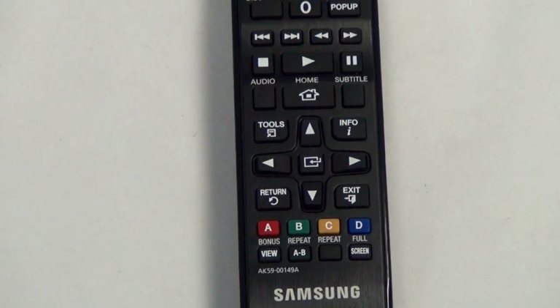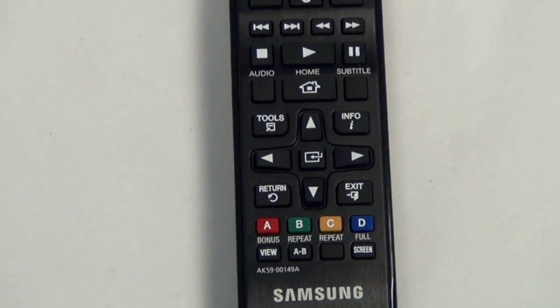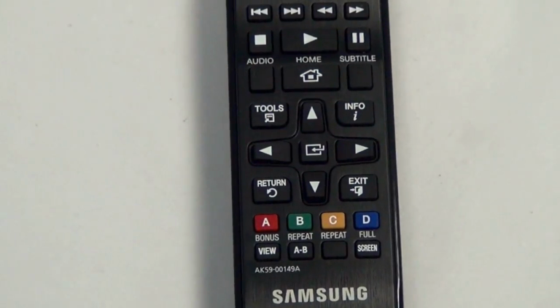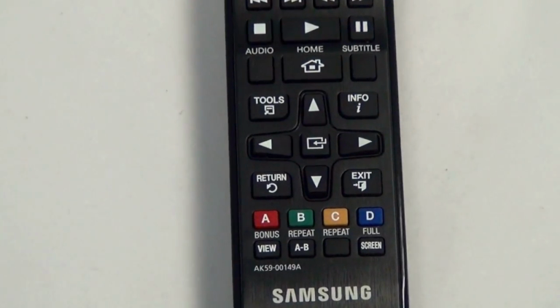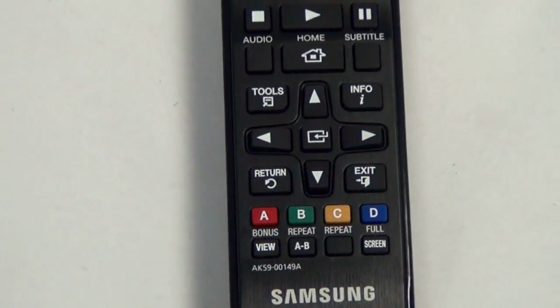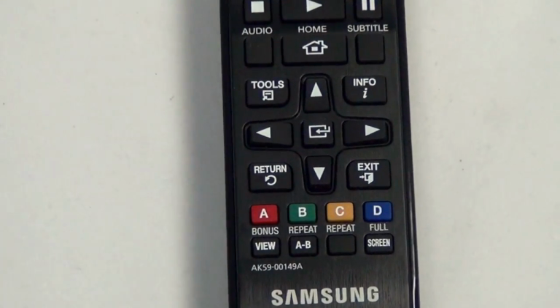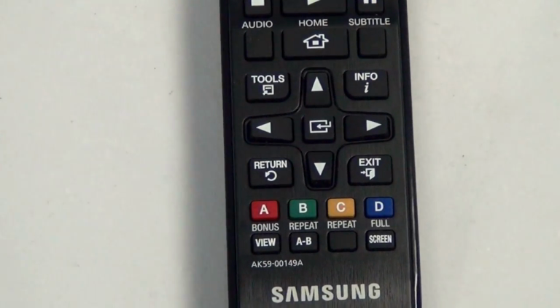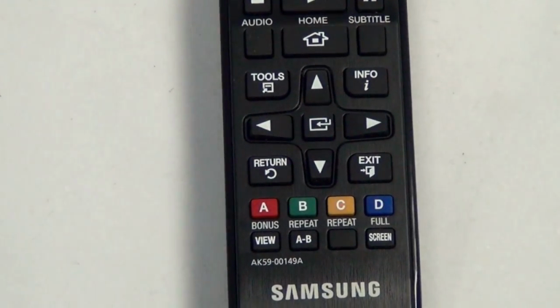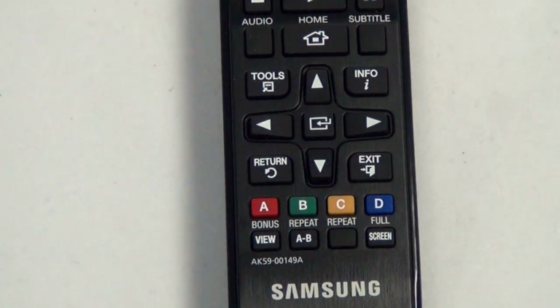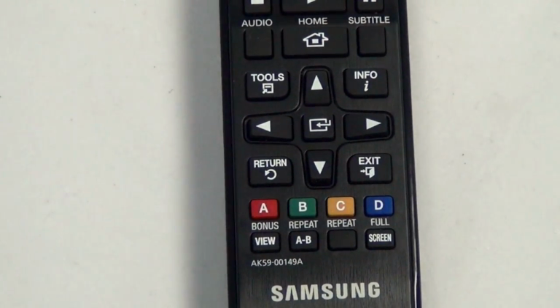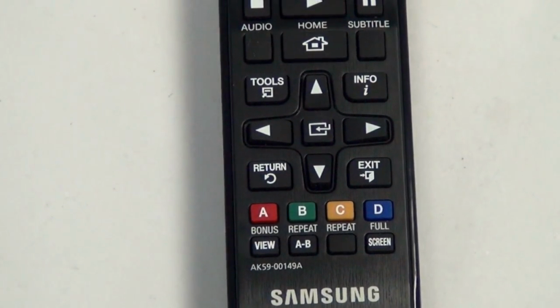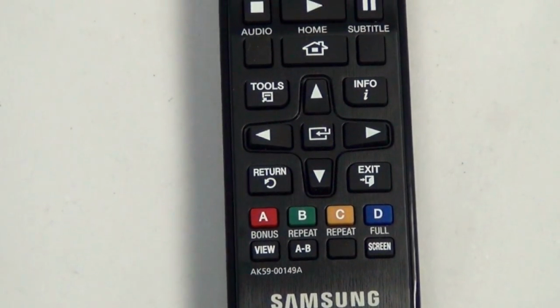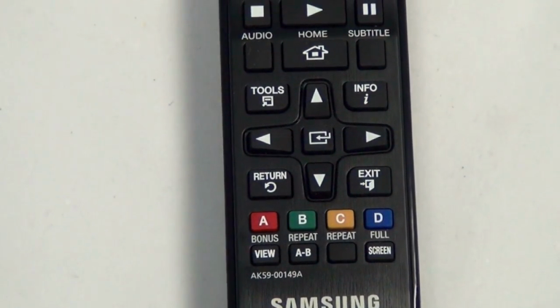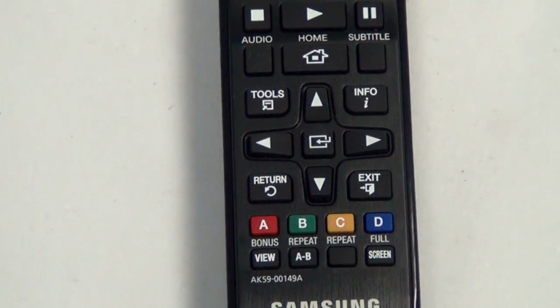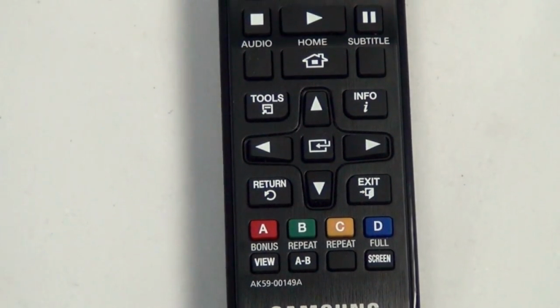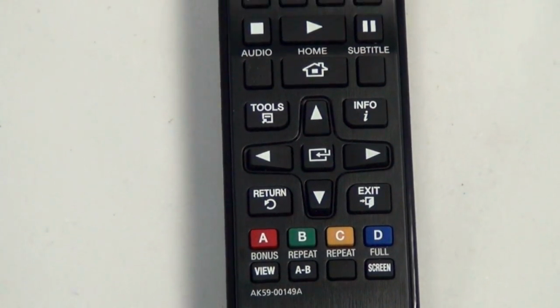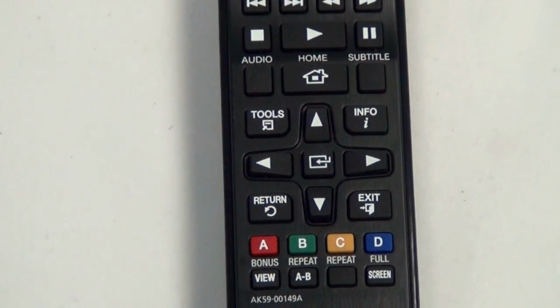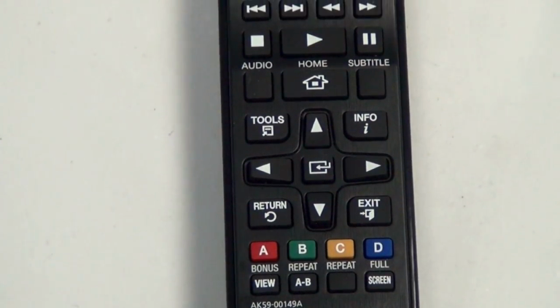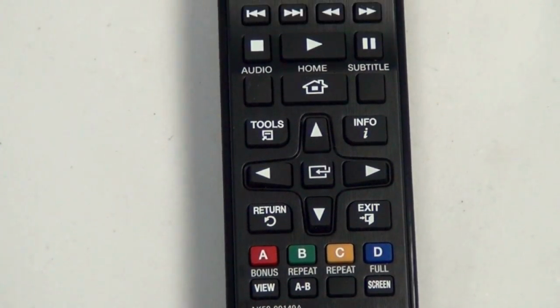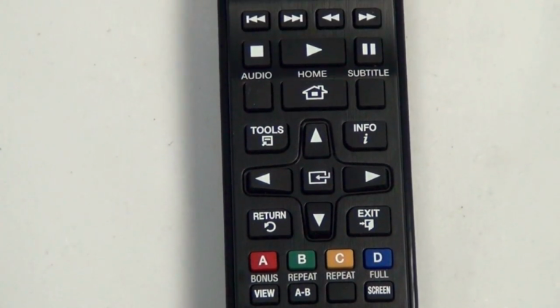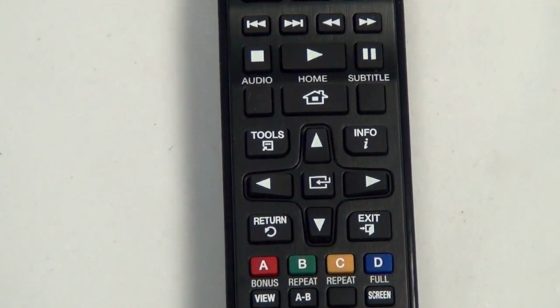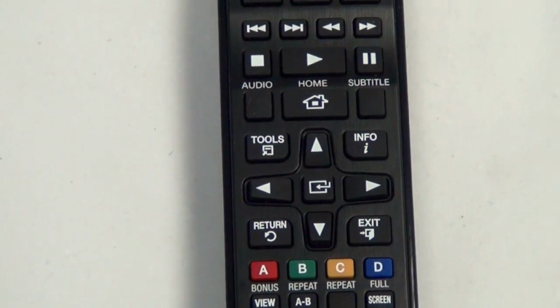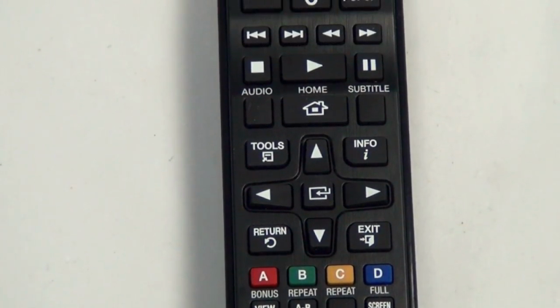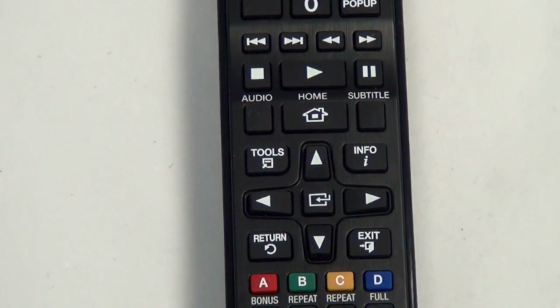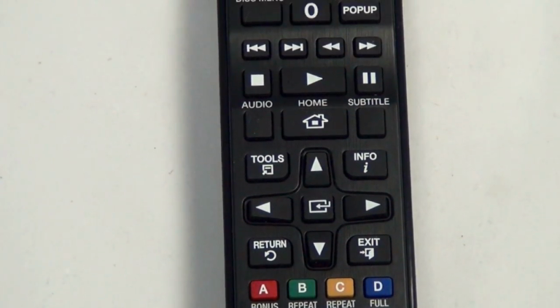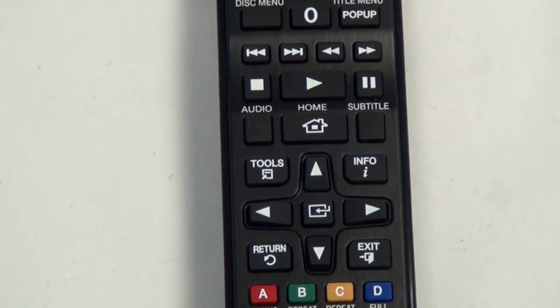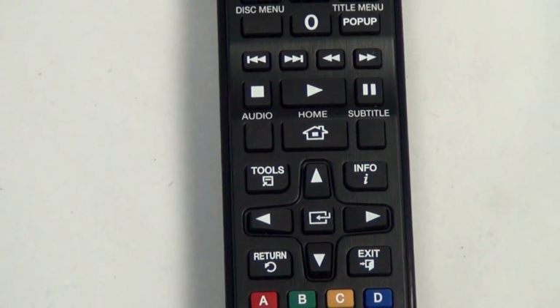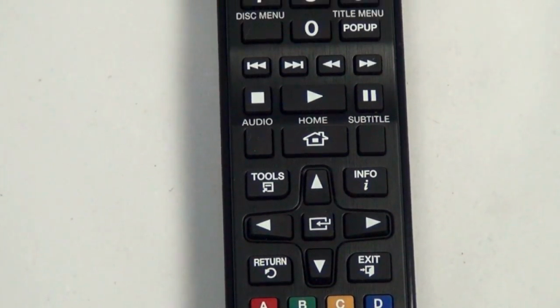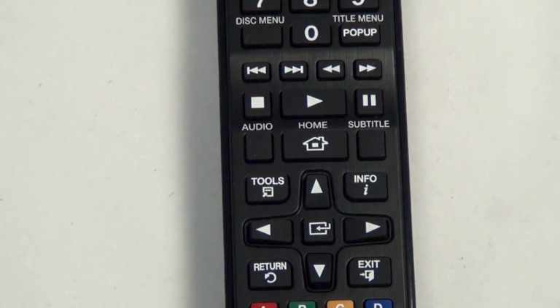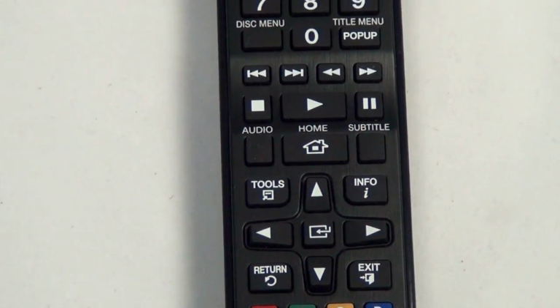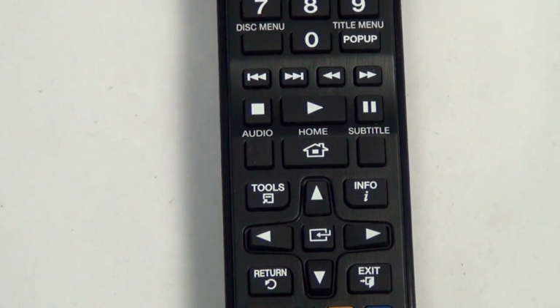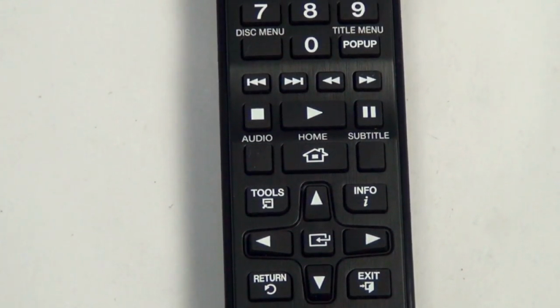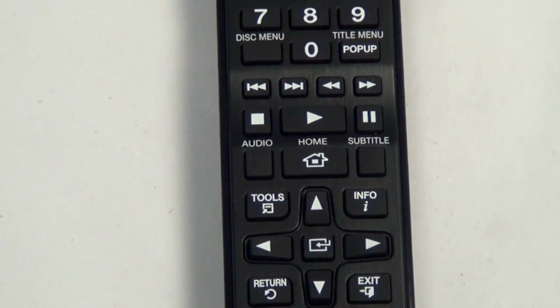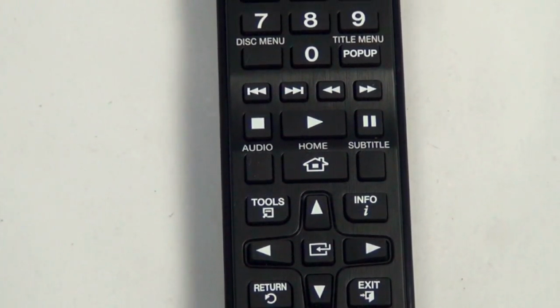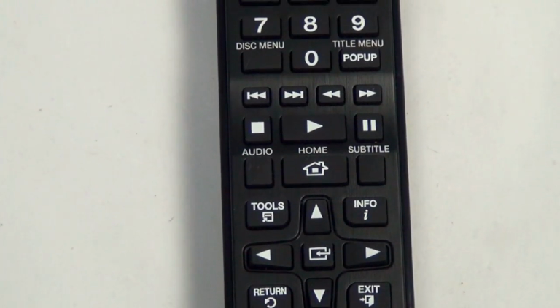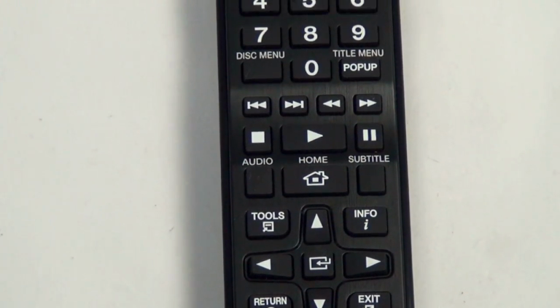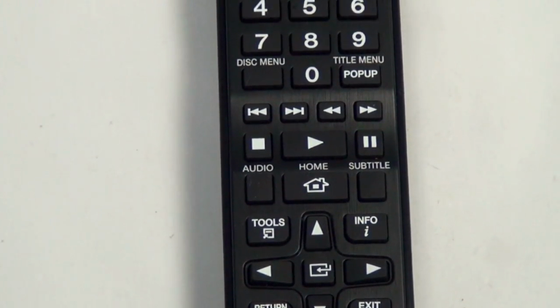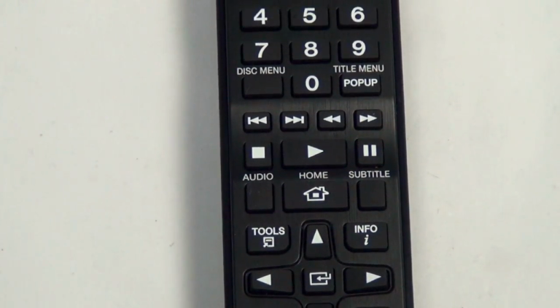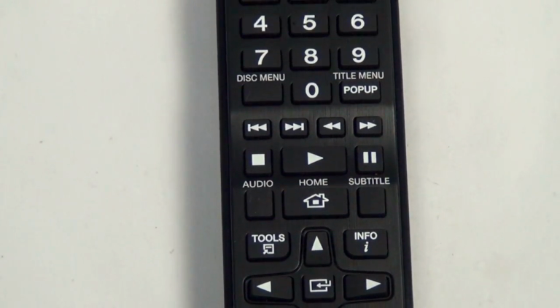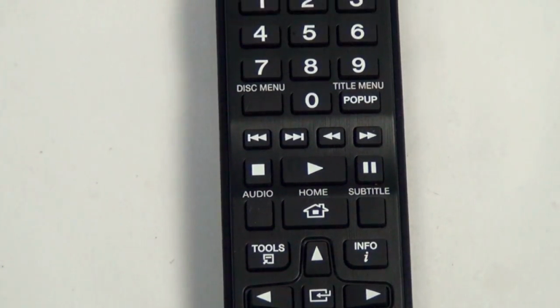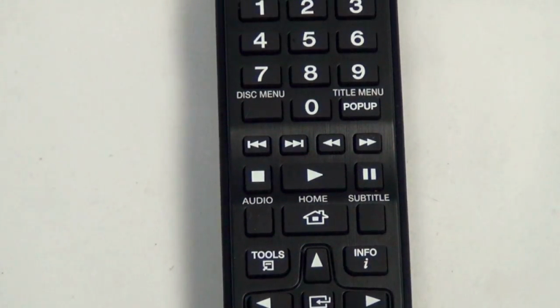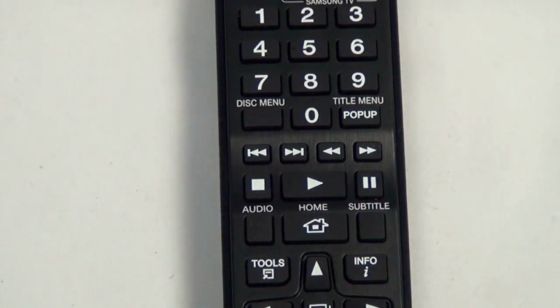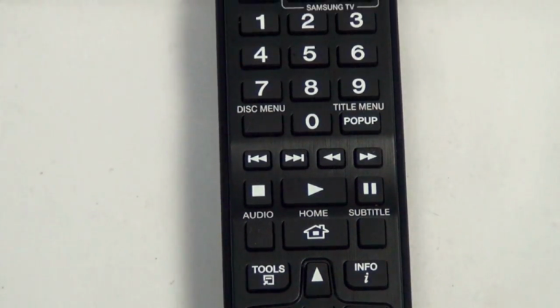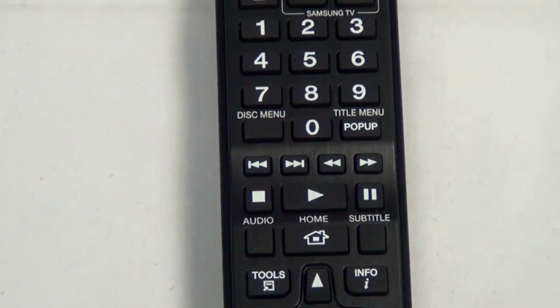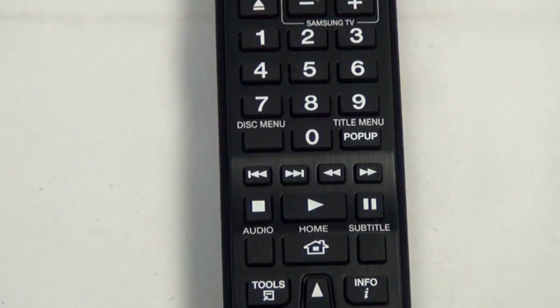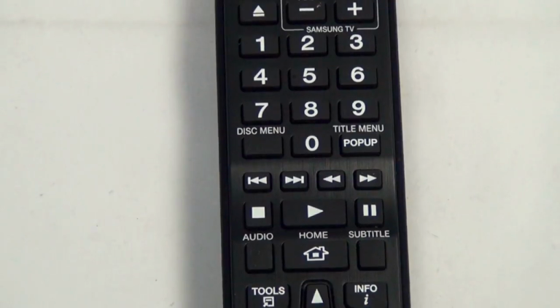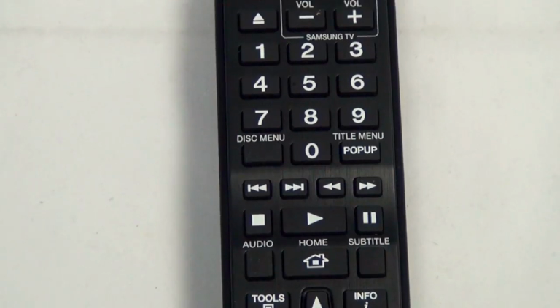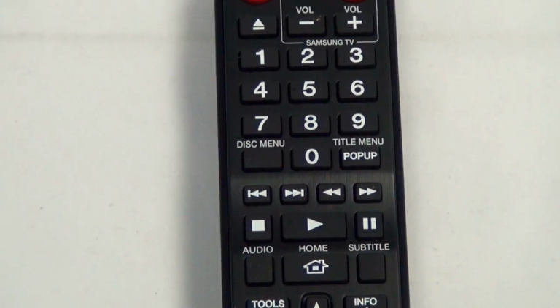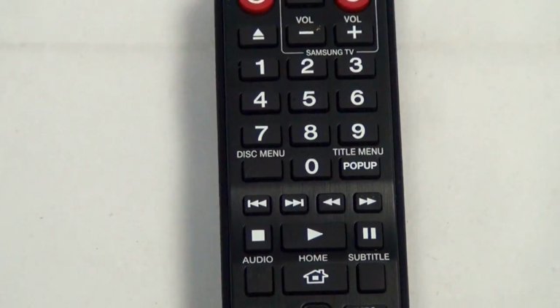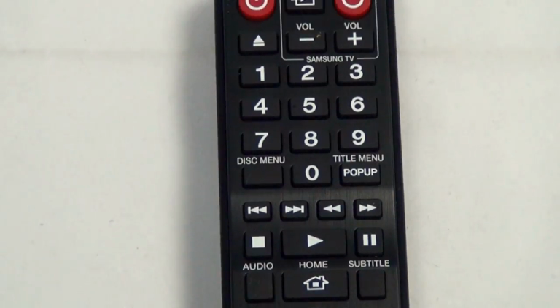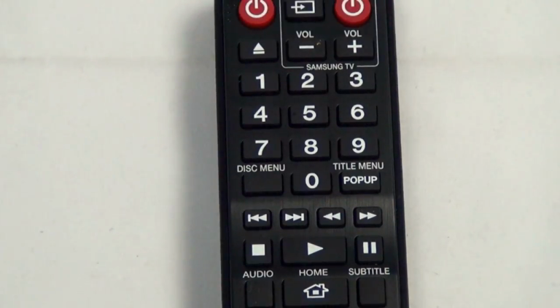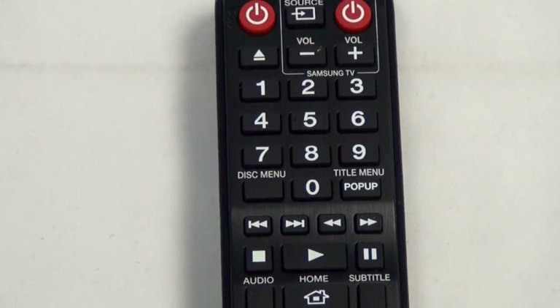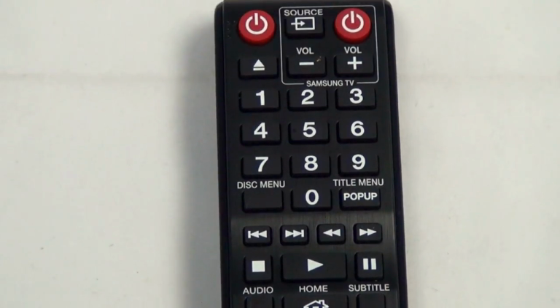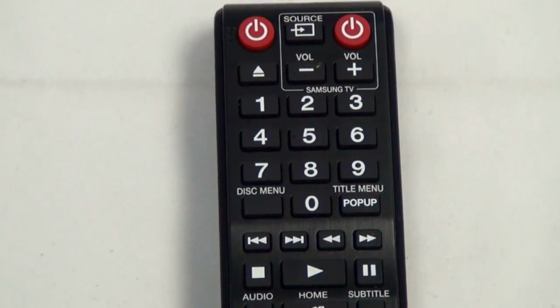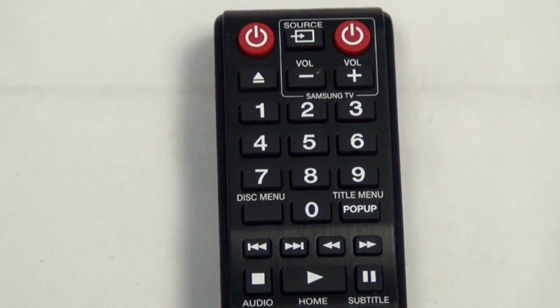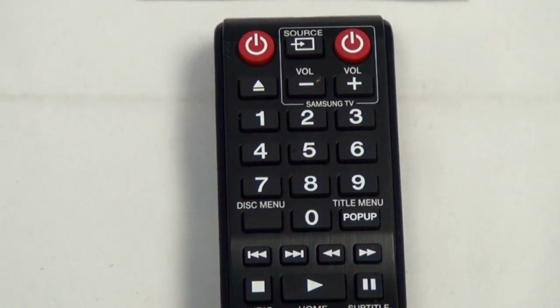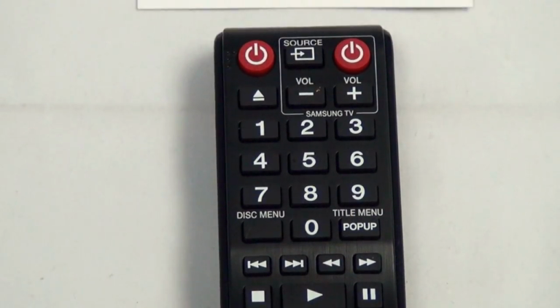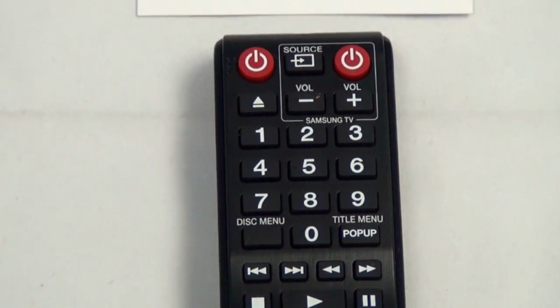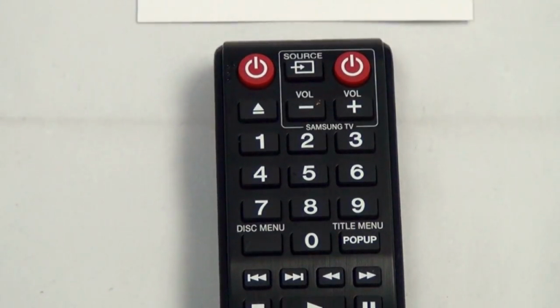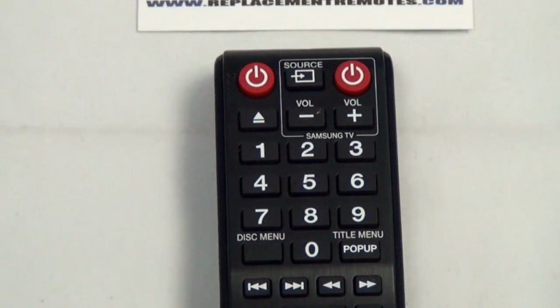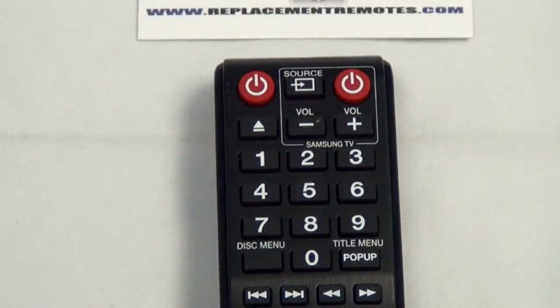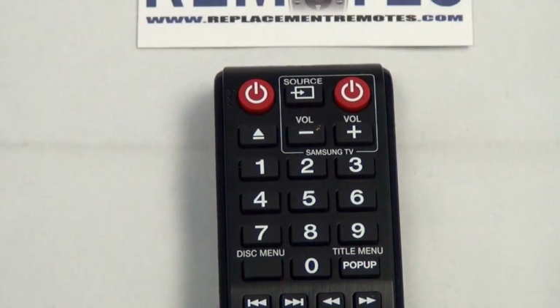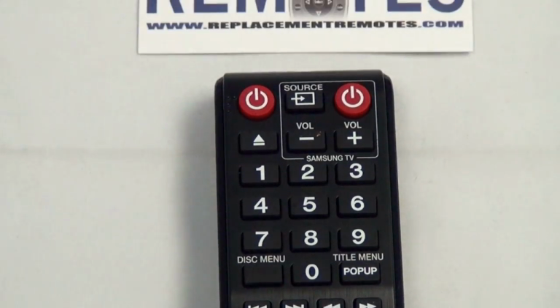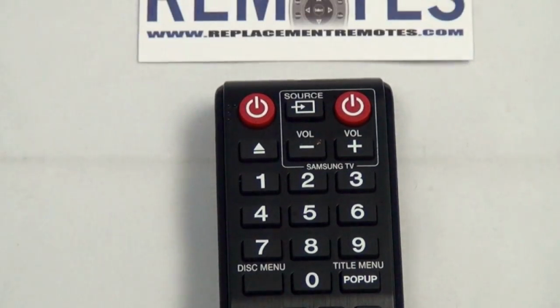We offer a 60-day warranty and no questions asked, guaranteed return policy right here from ReplacementRemotes.com.